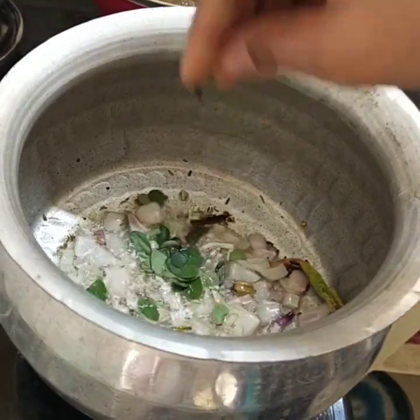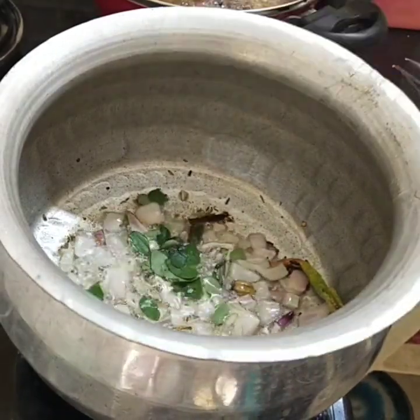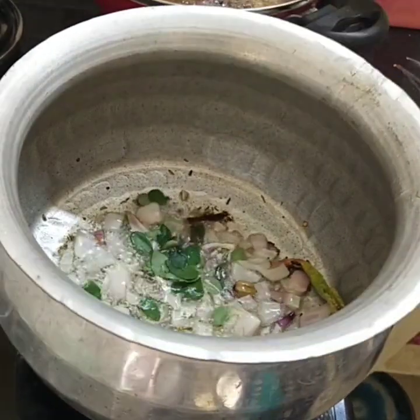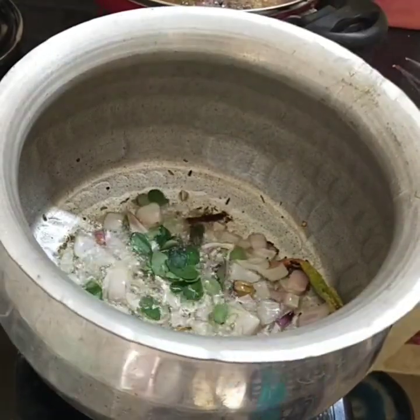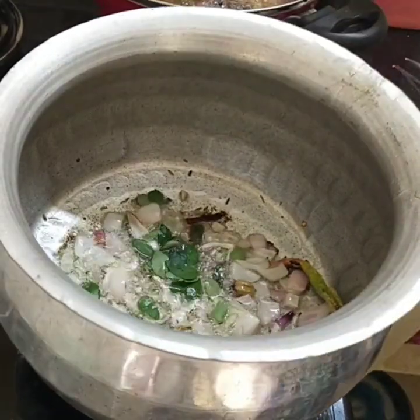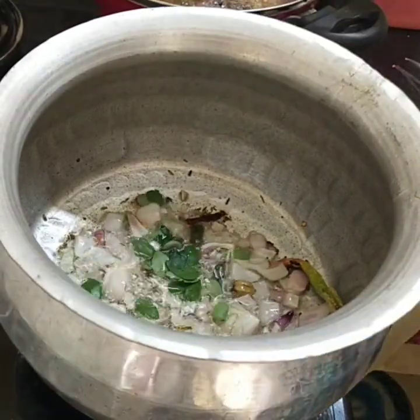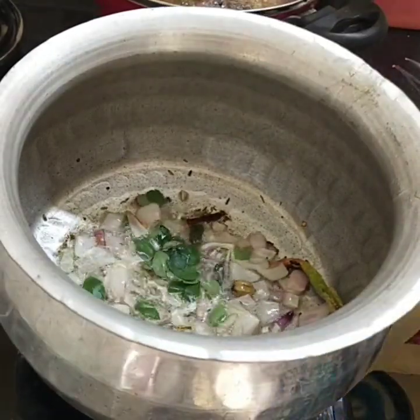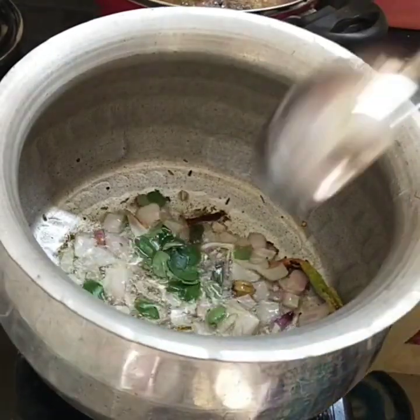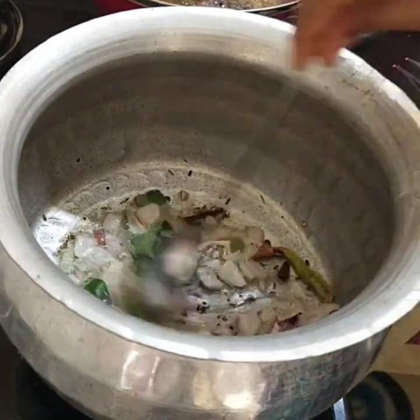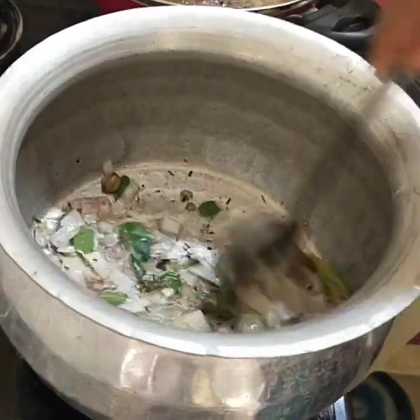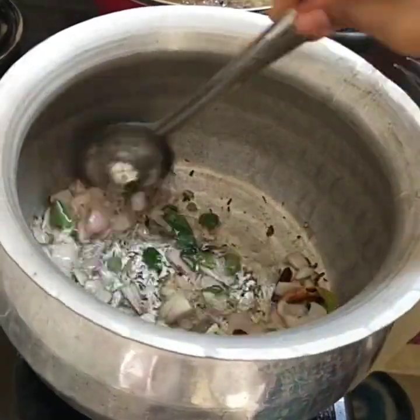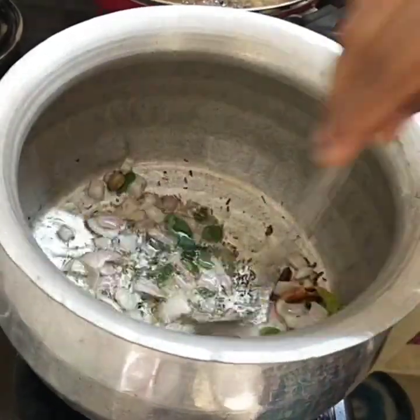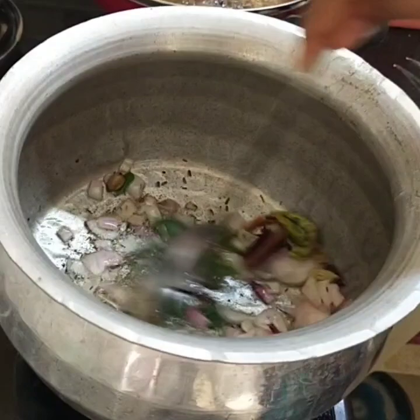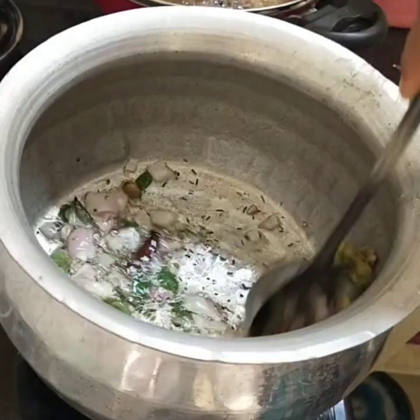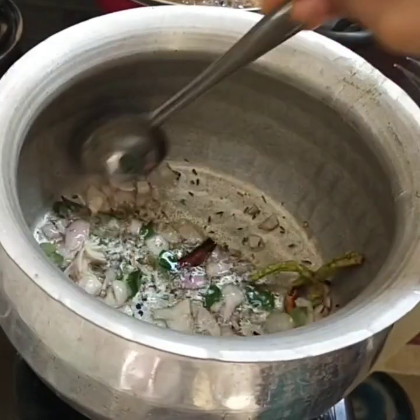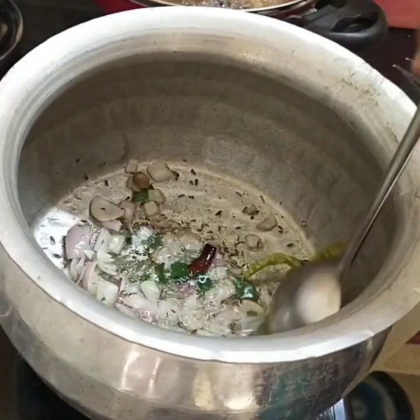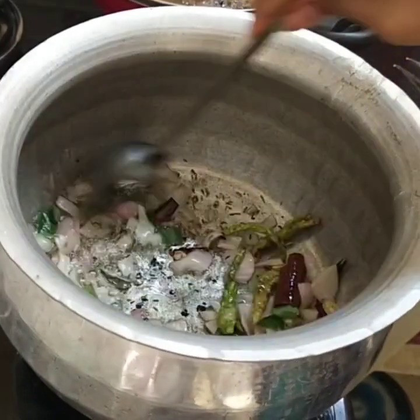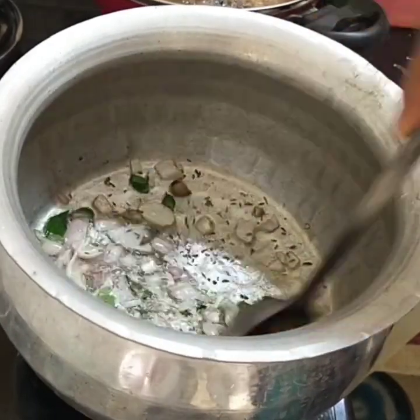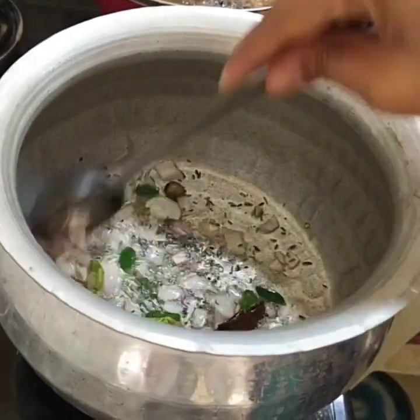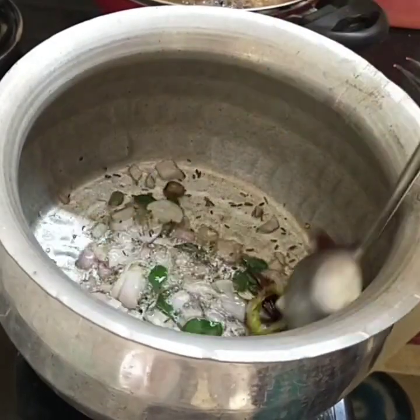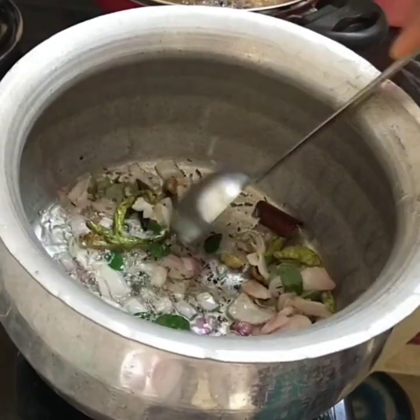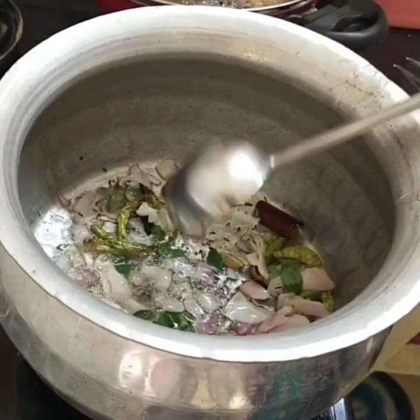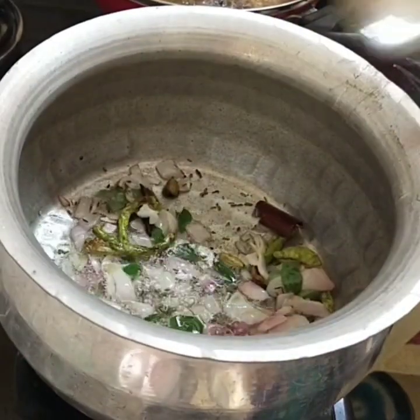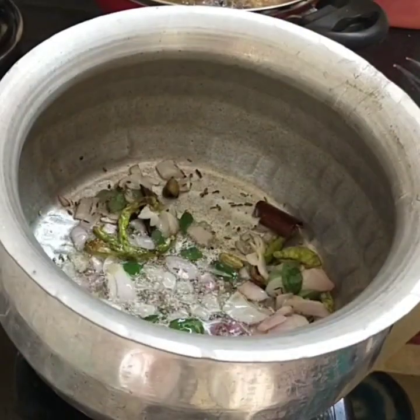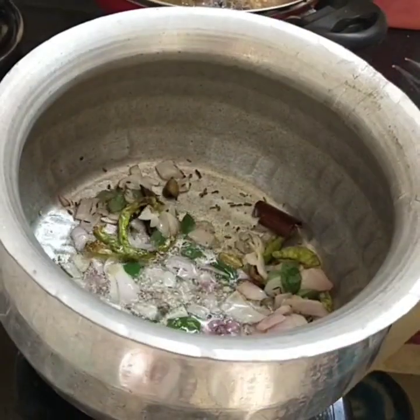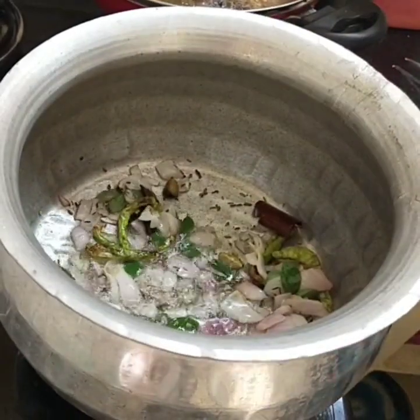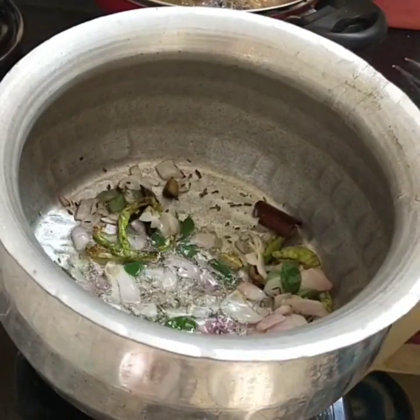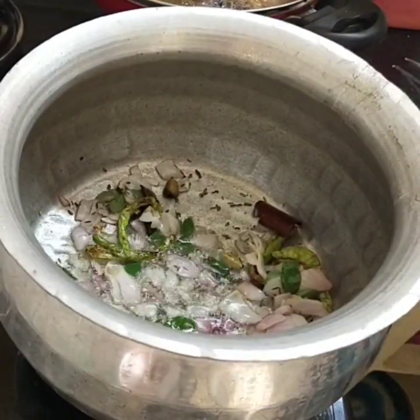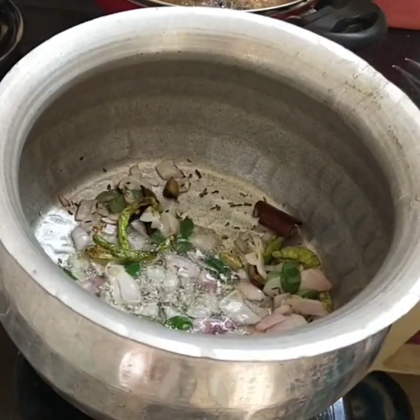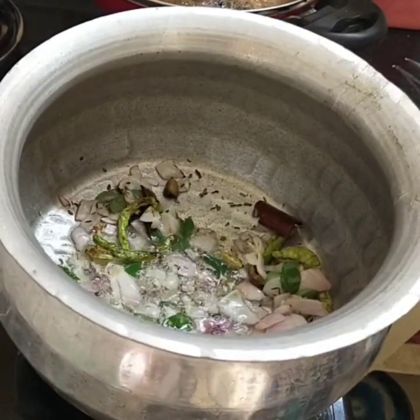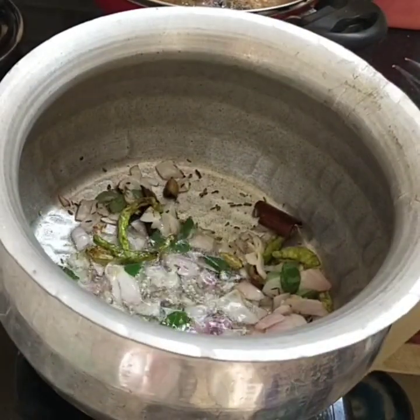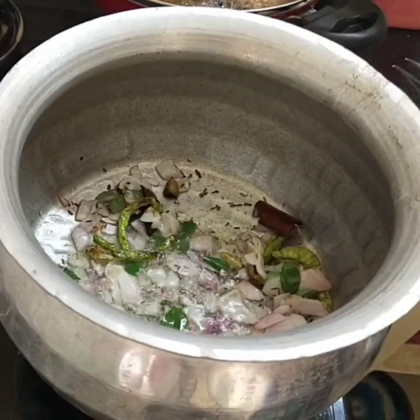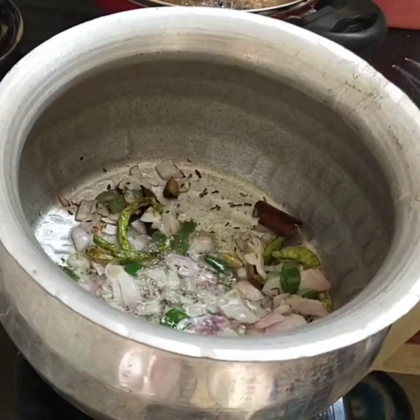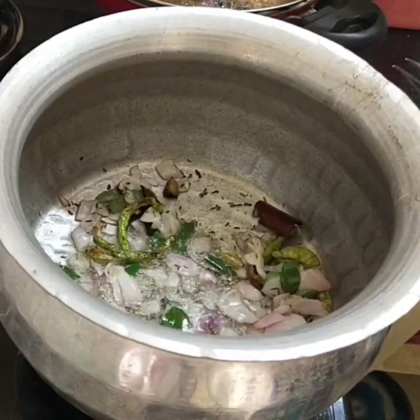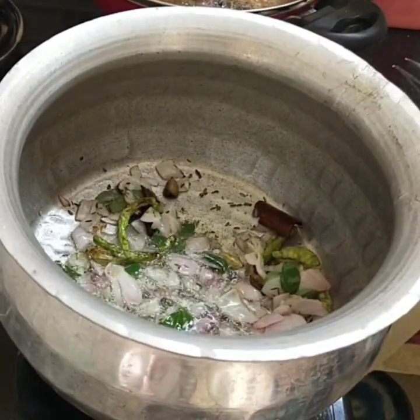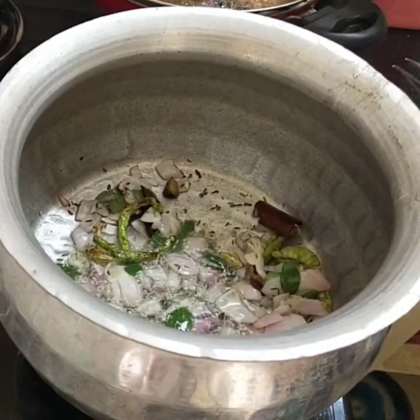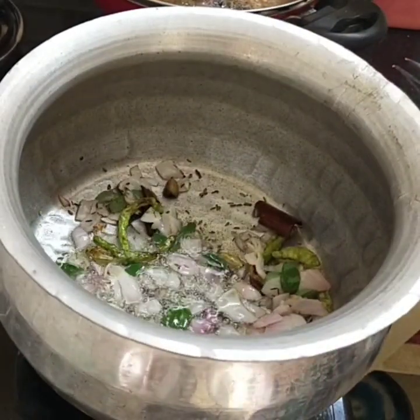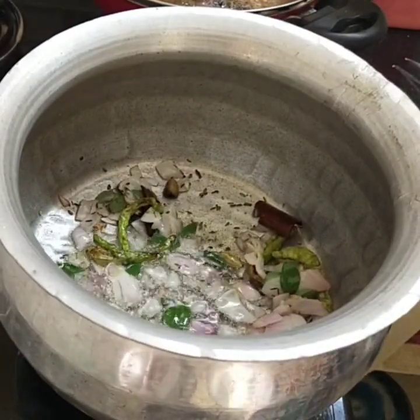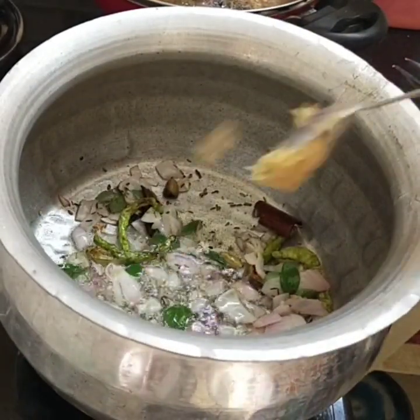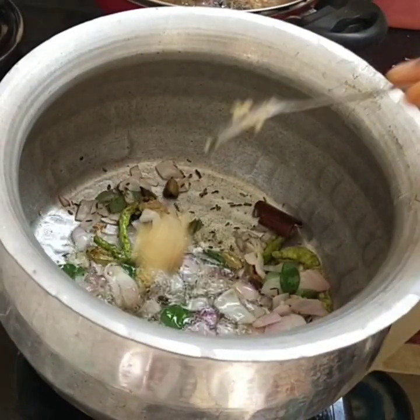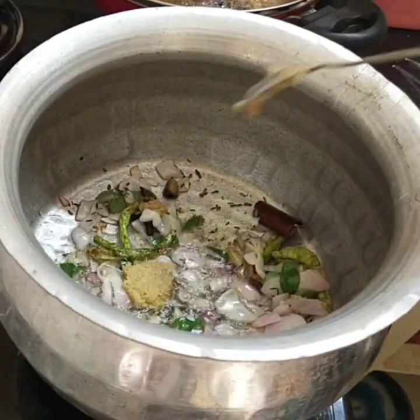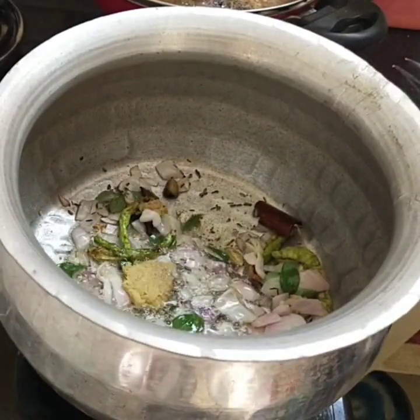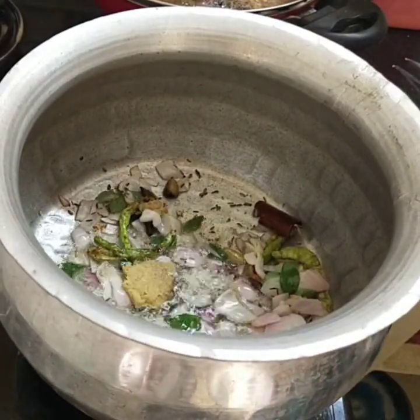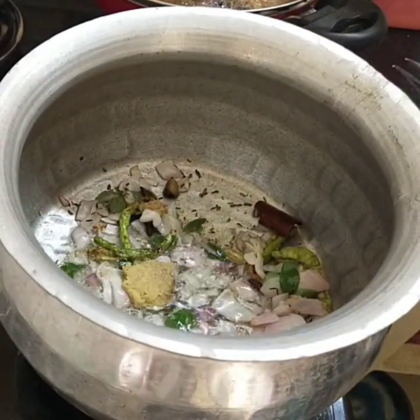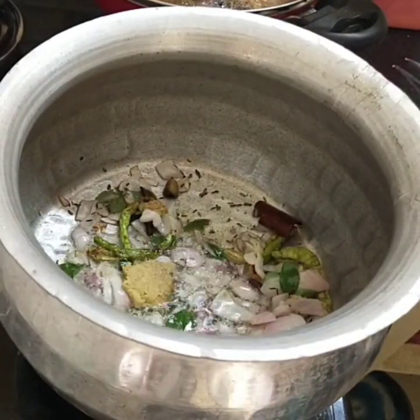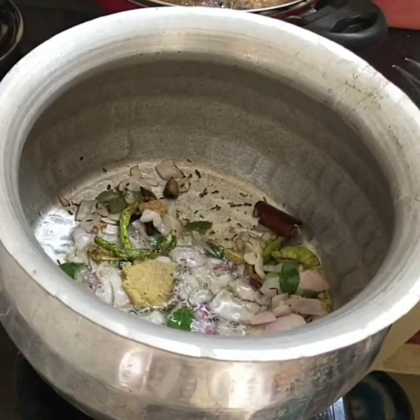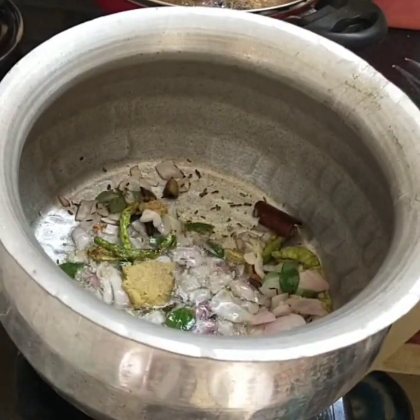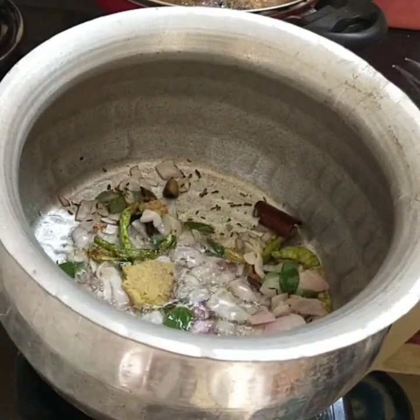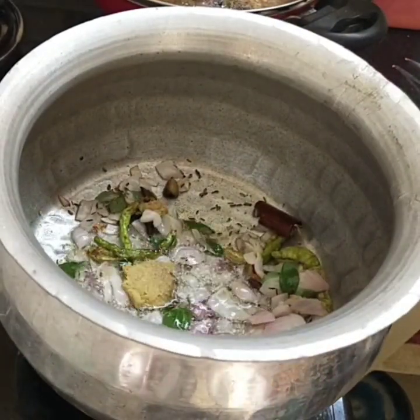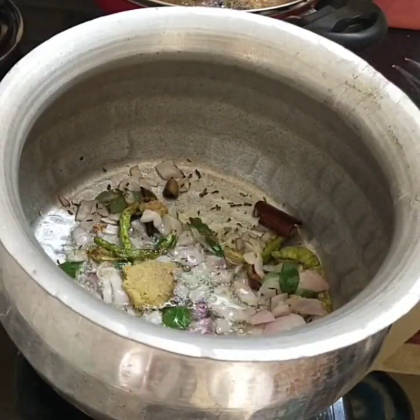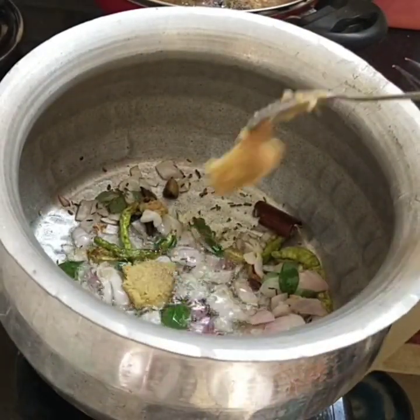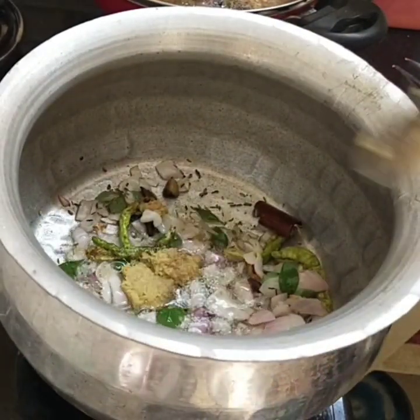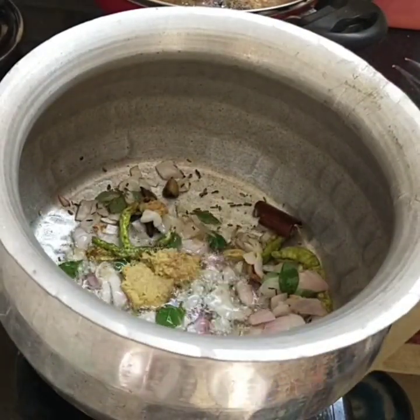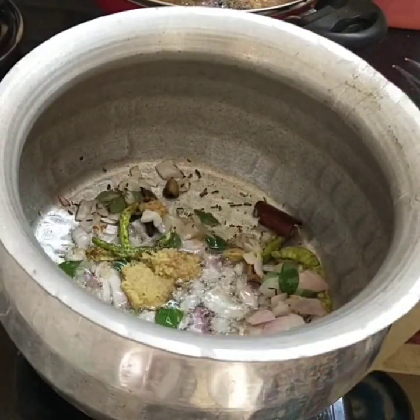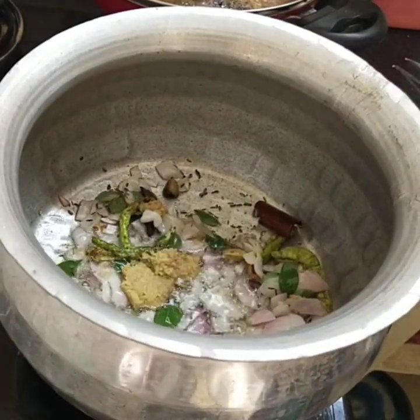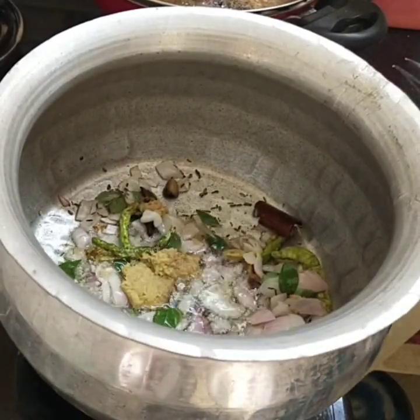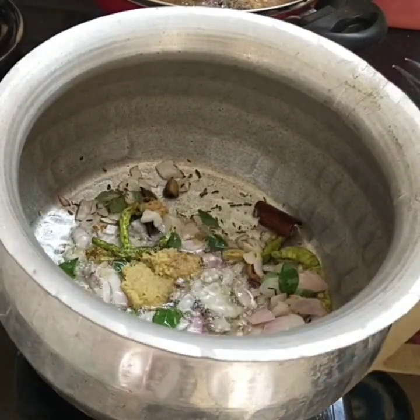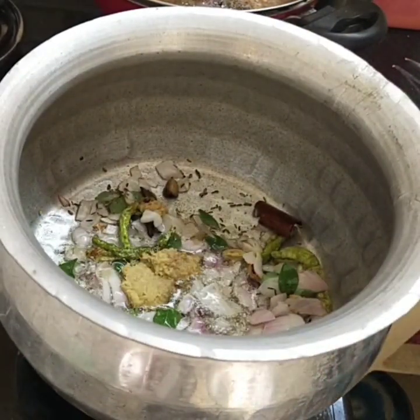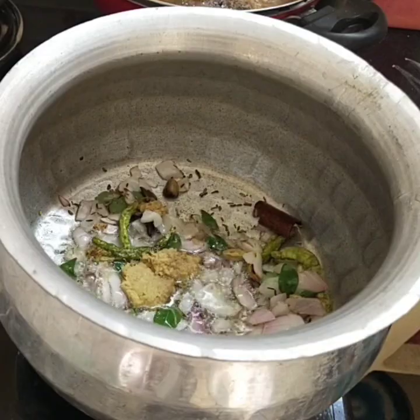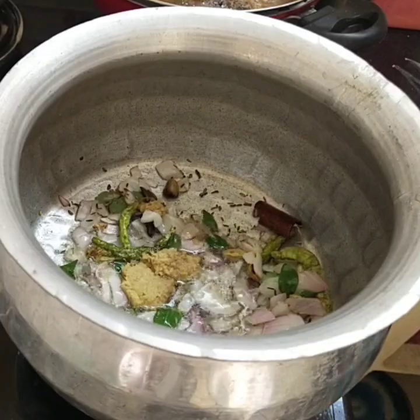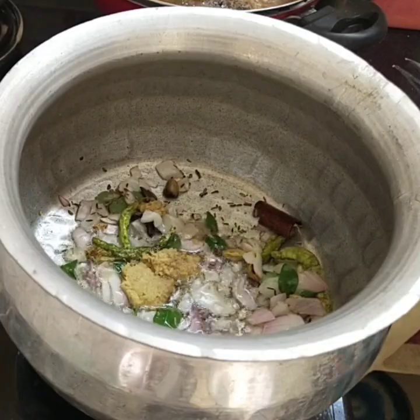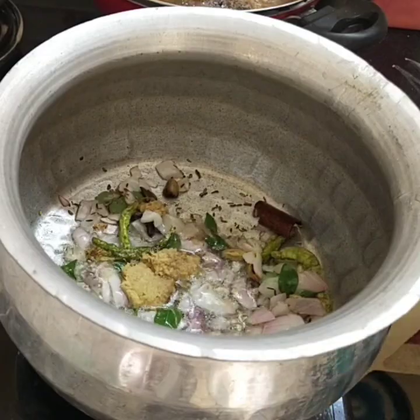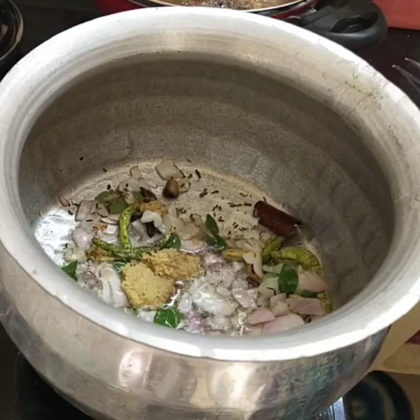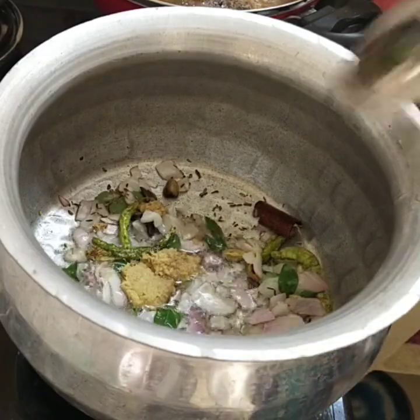Add parsley seeds and add an olive paste.